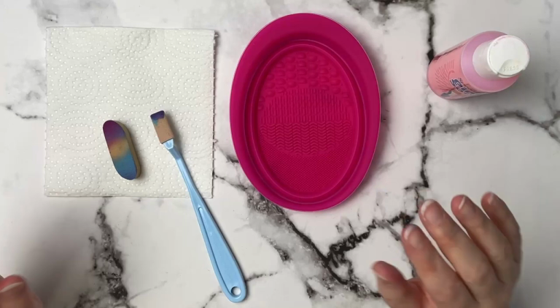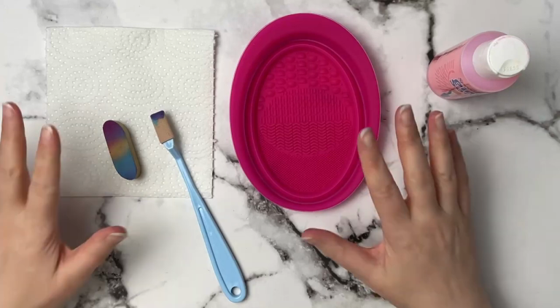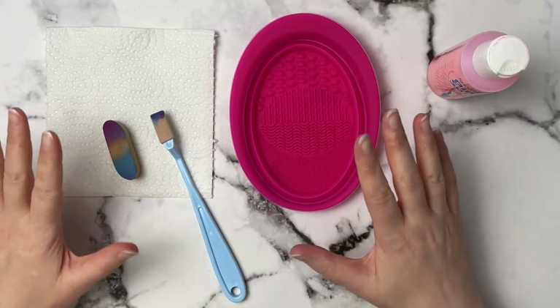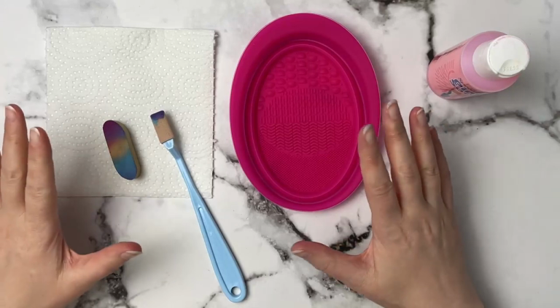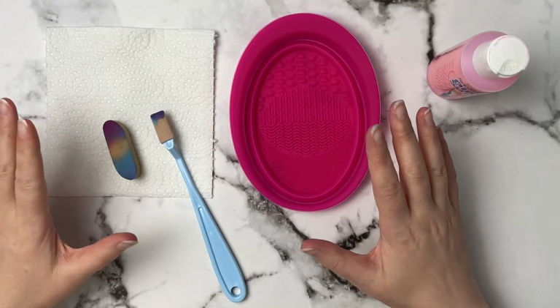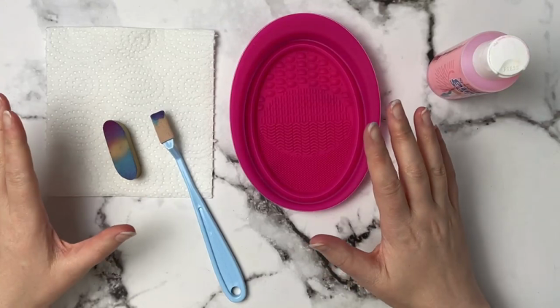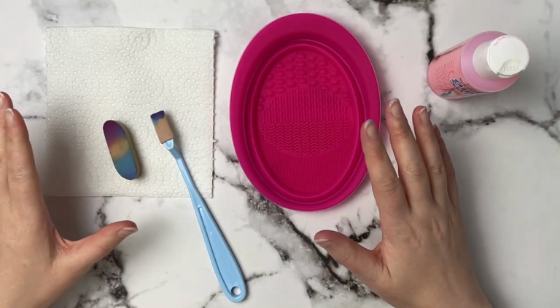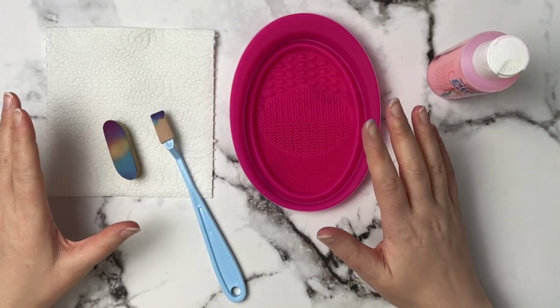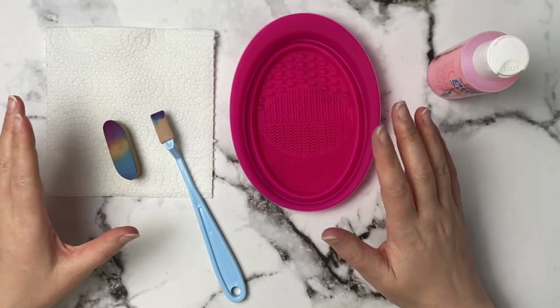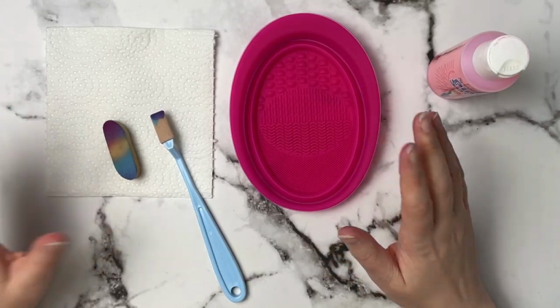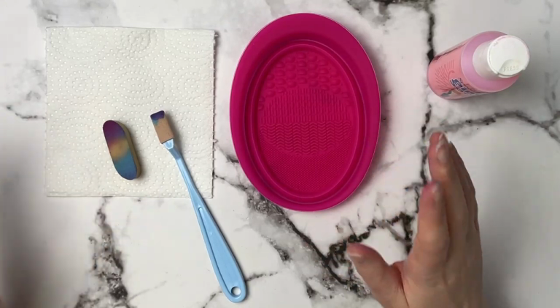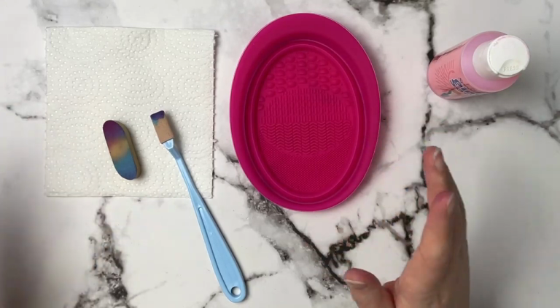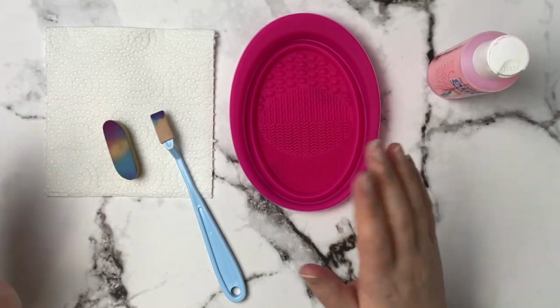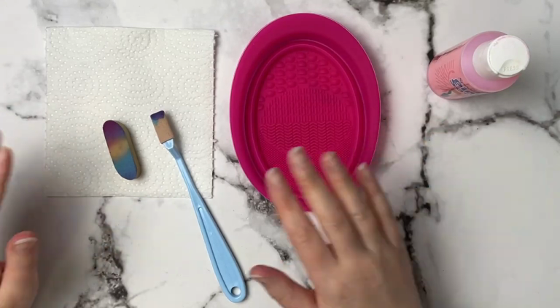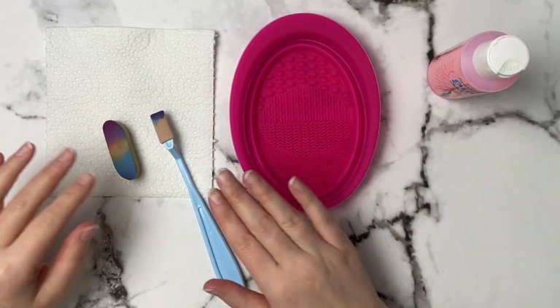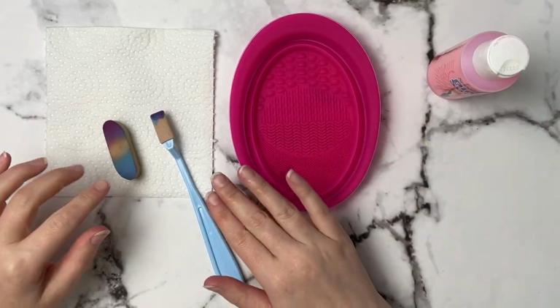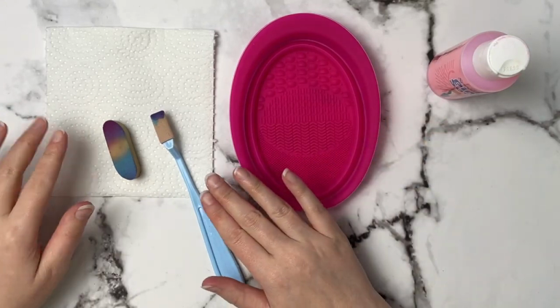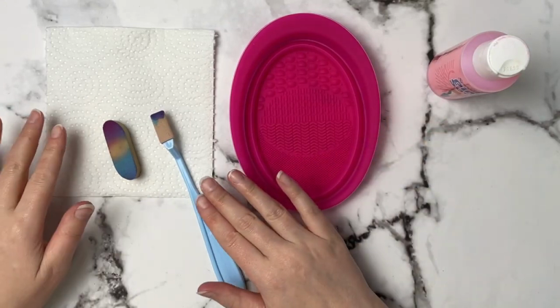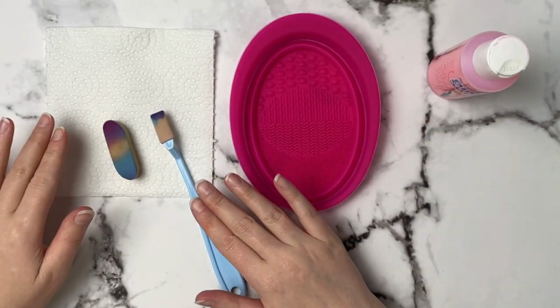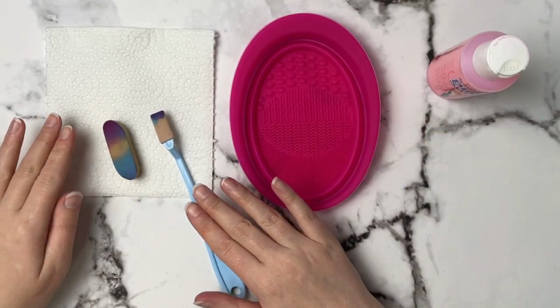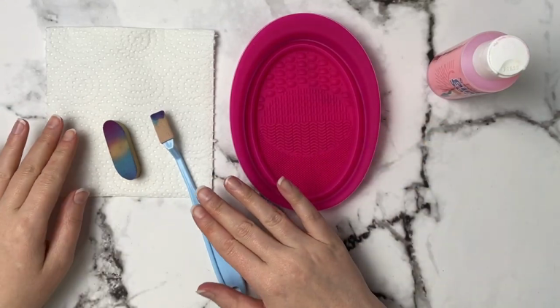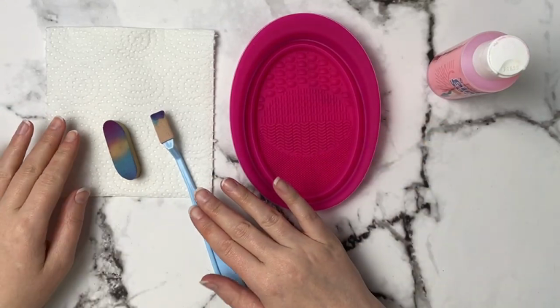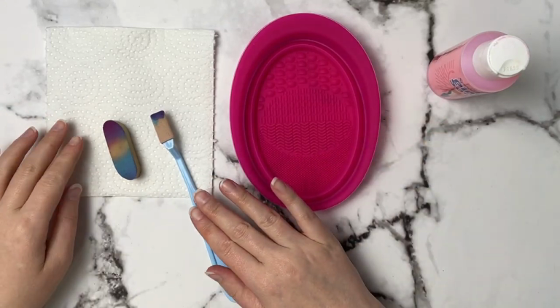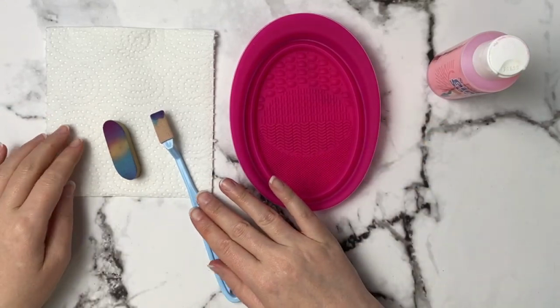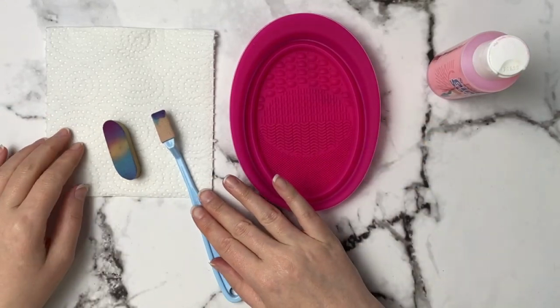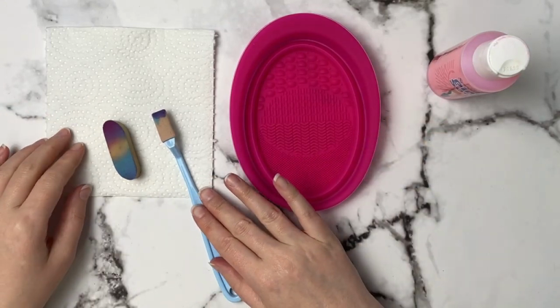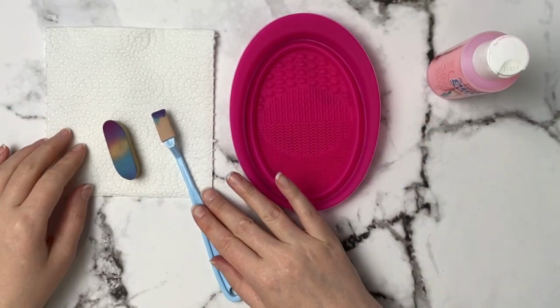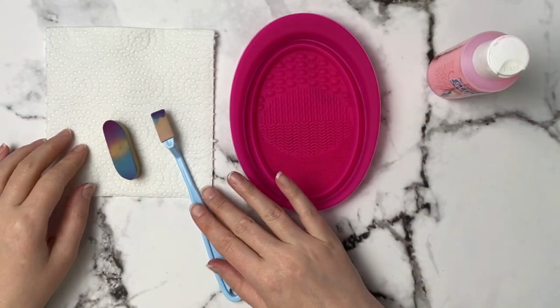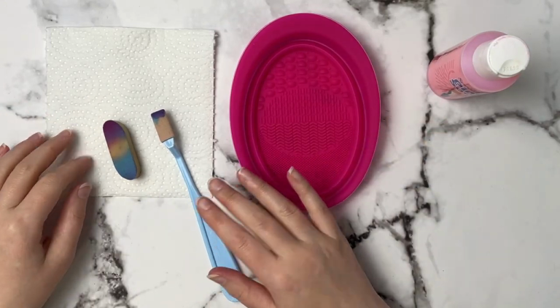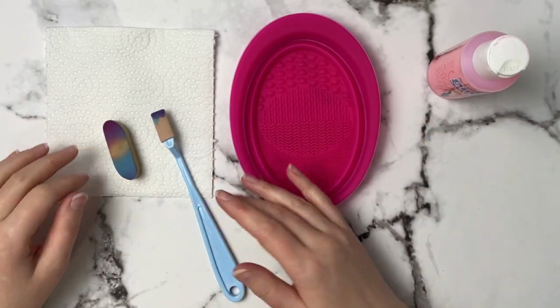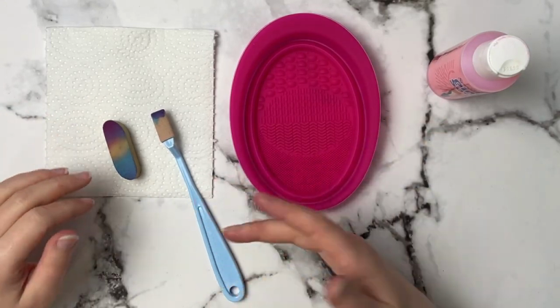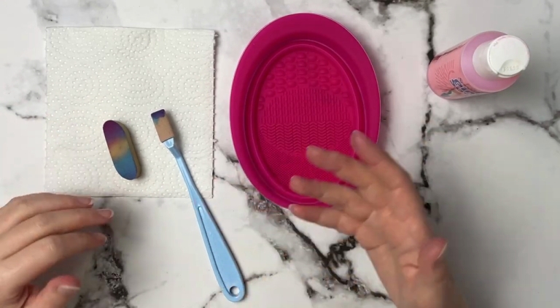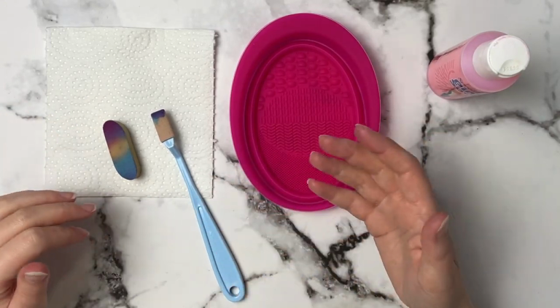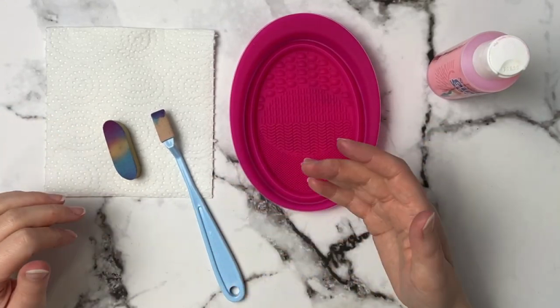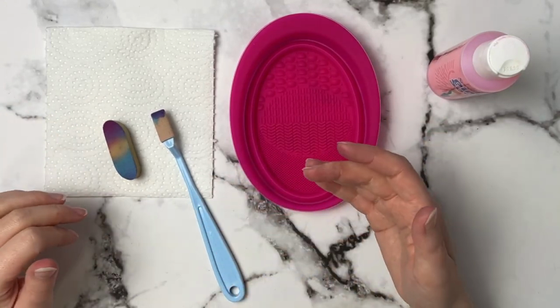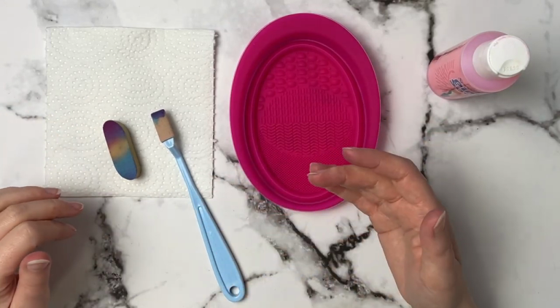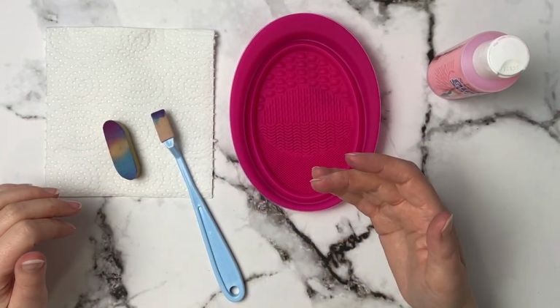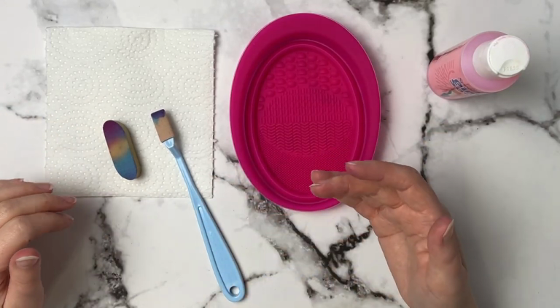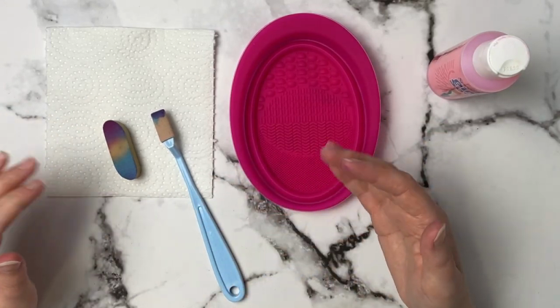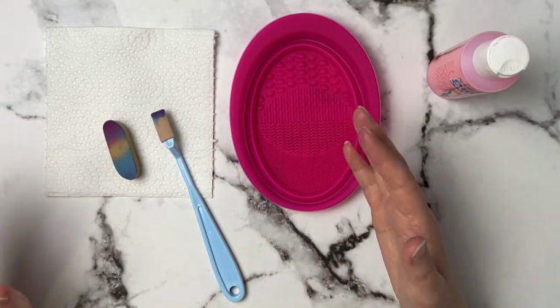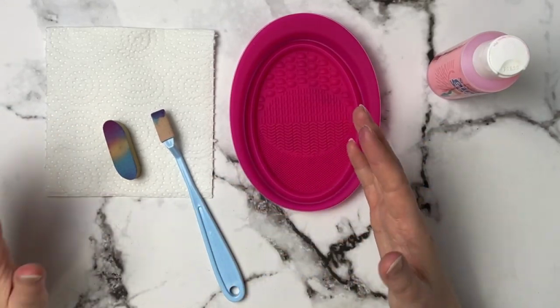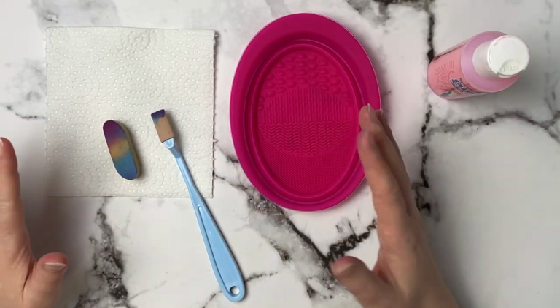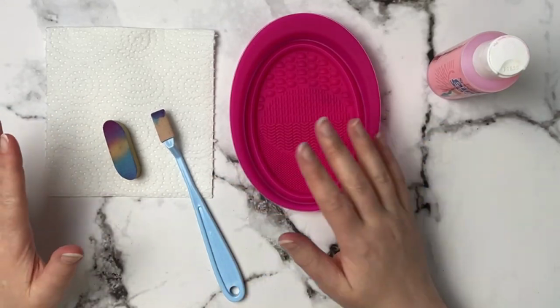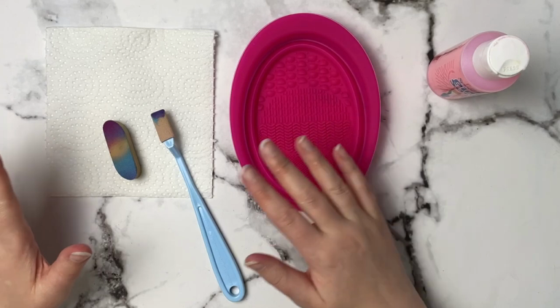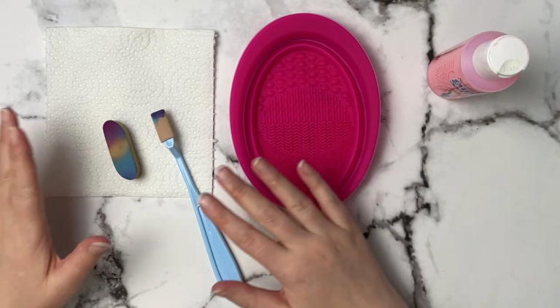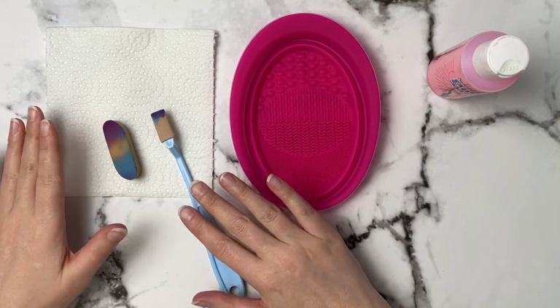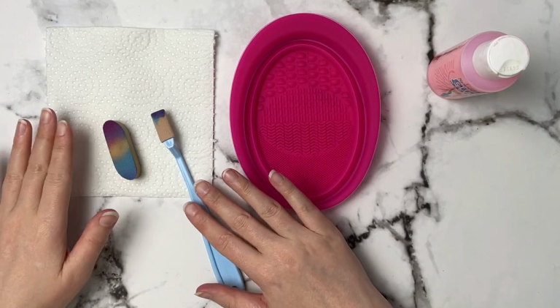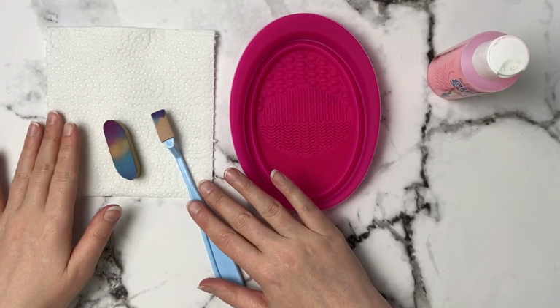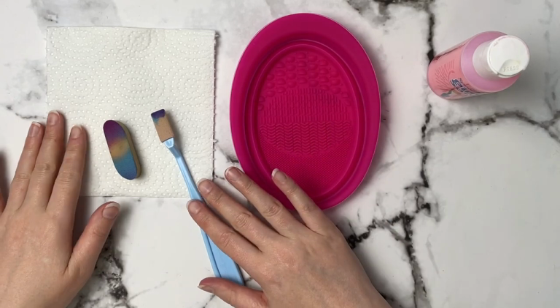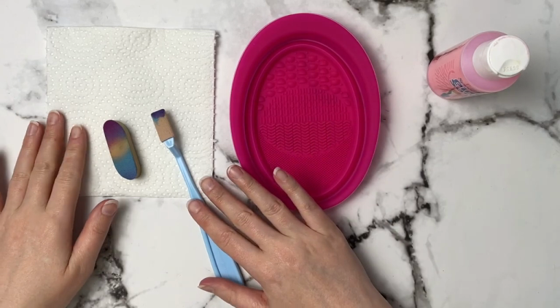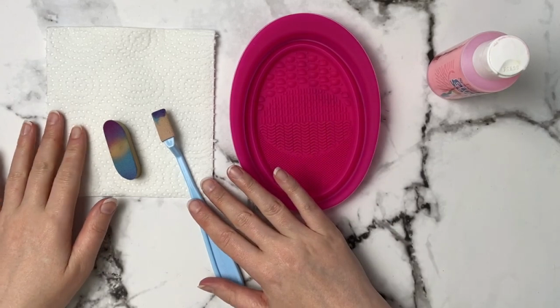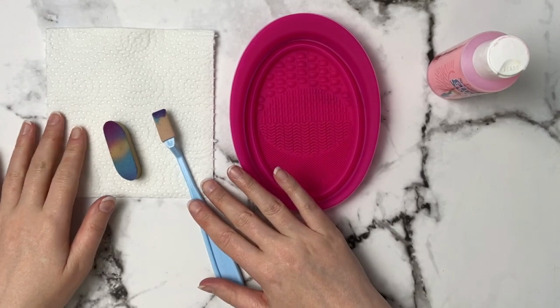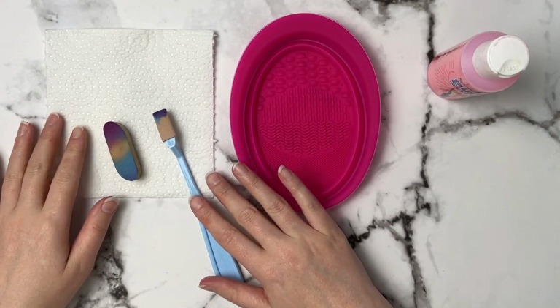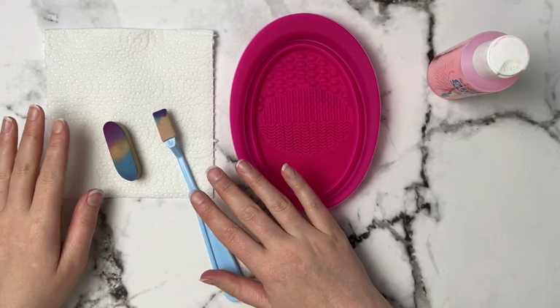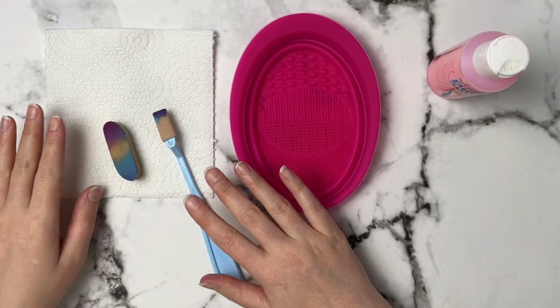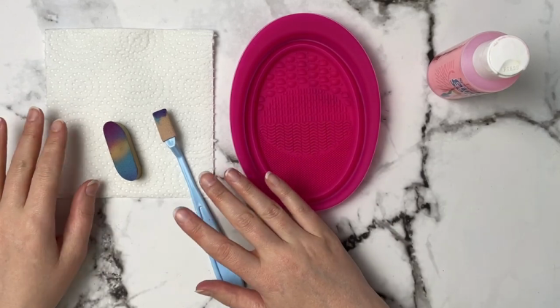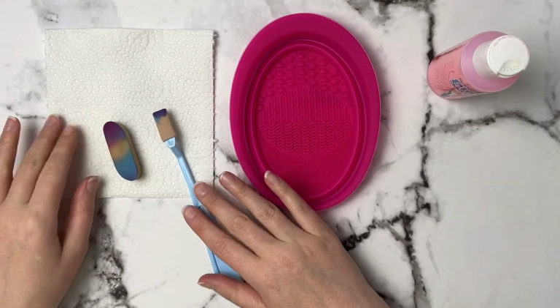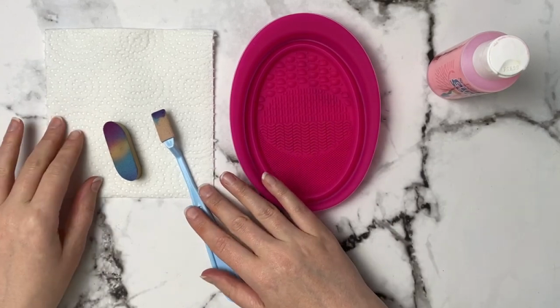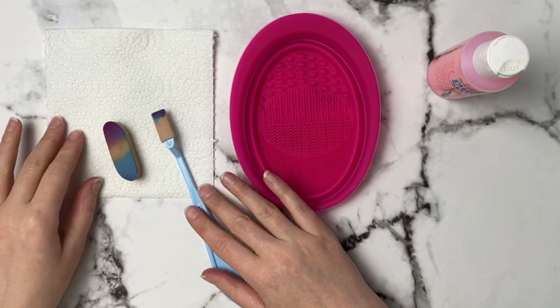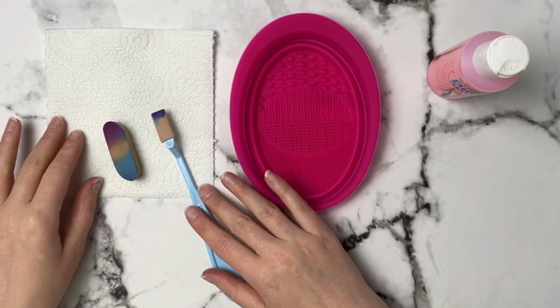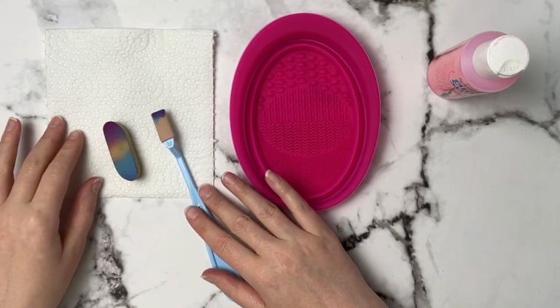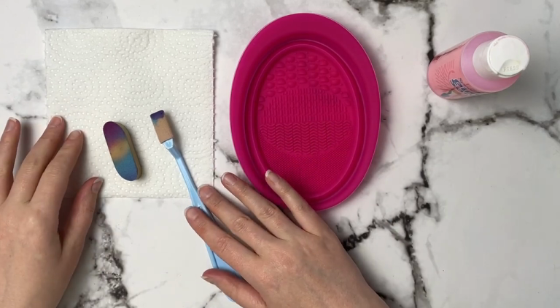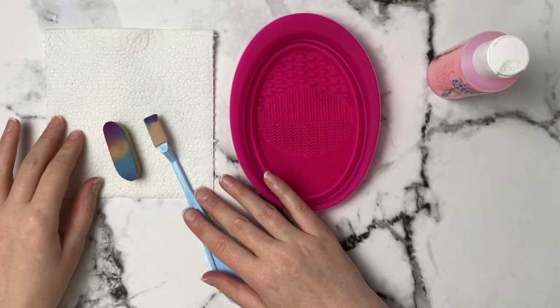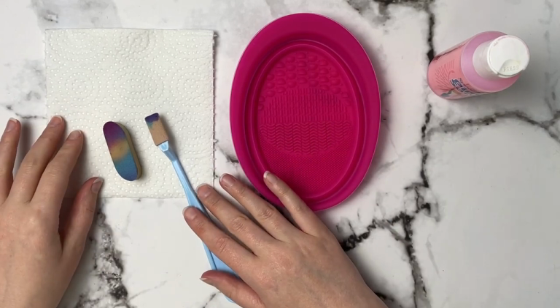In today's video I'm going to show you how to wash your soft tools so that you can keep using them for a while and you don't have to keep replacing them.